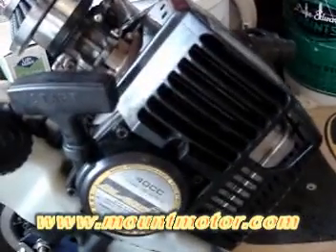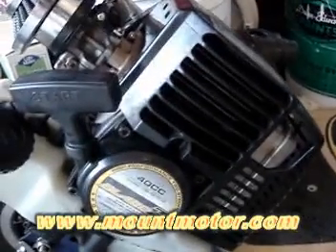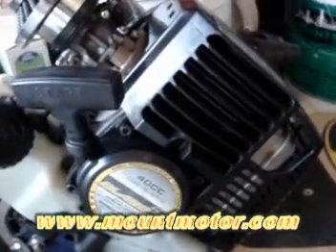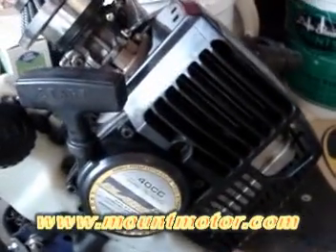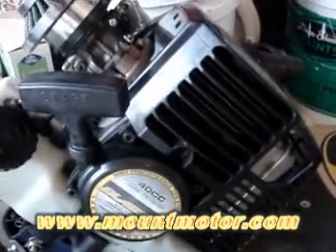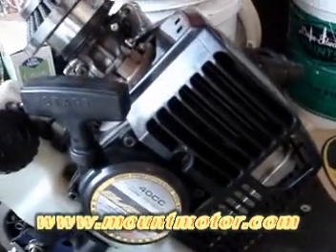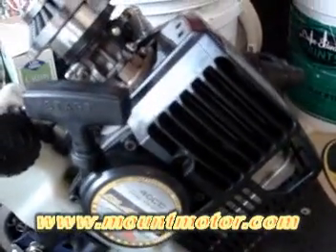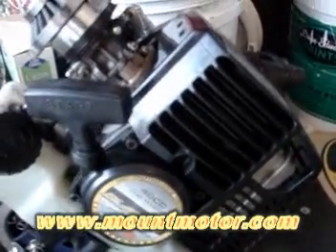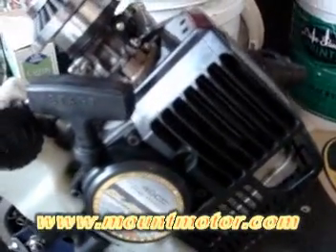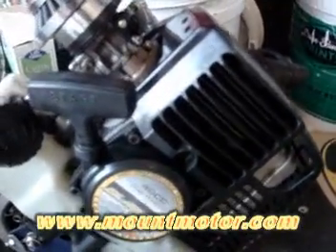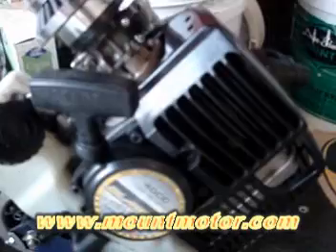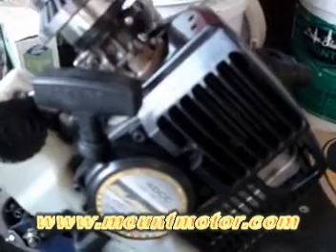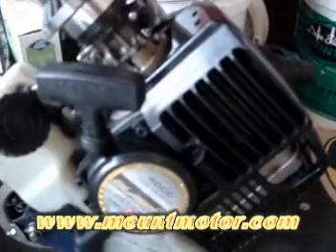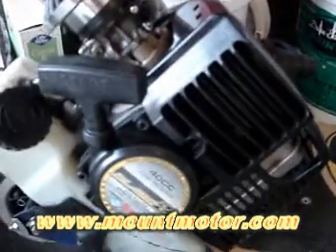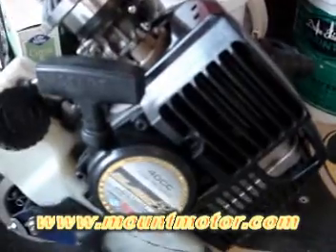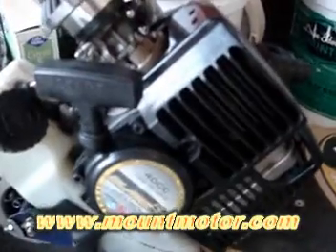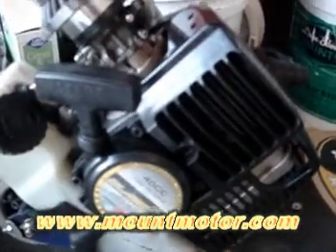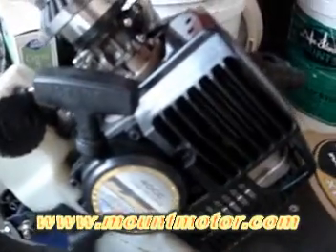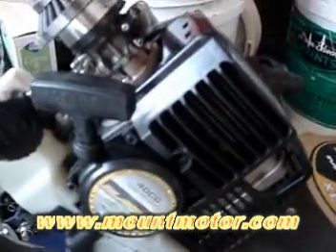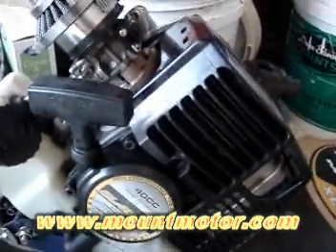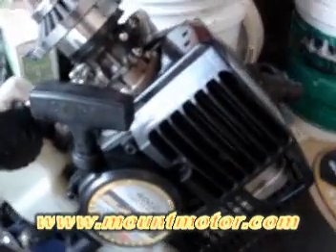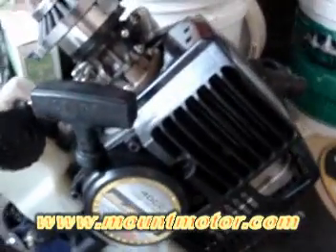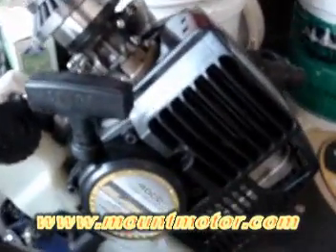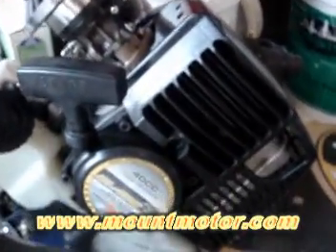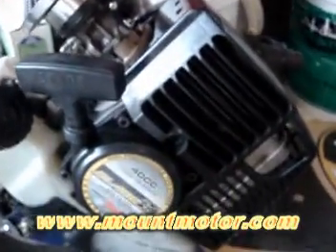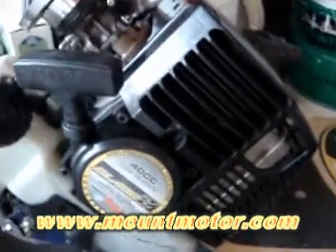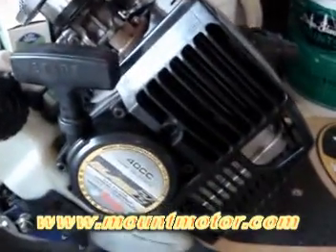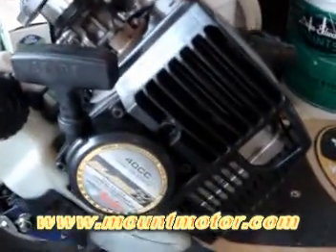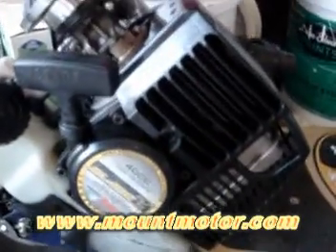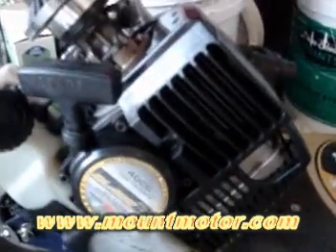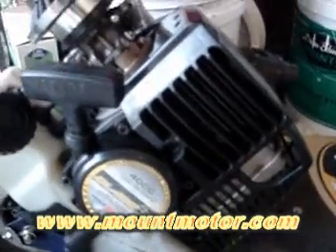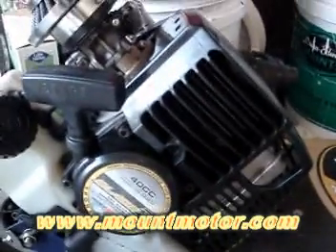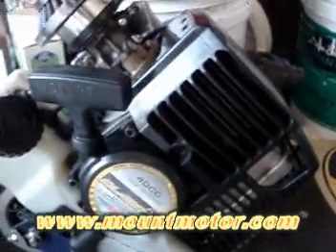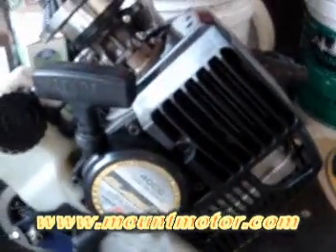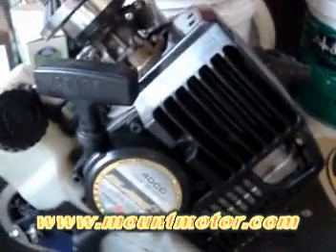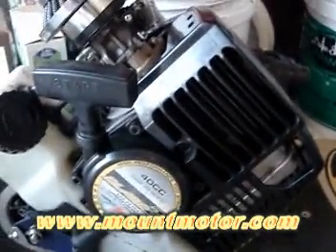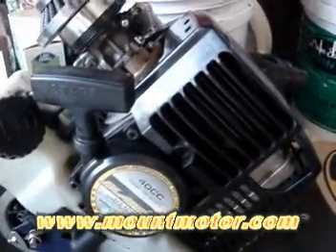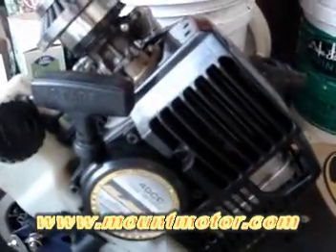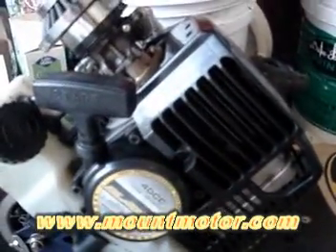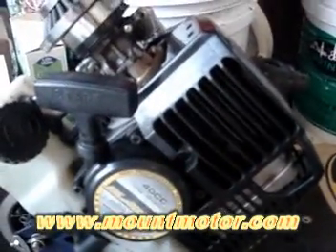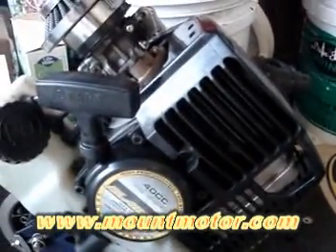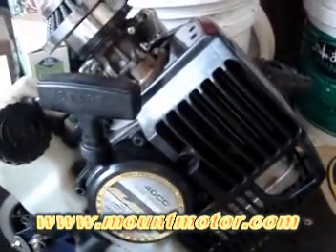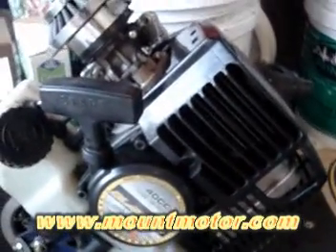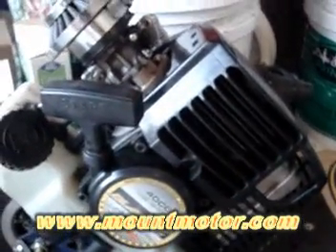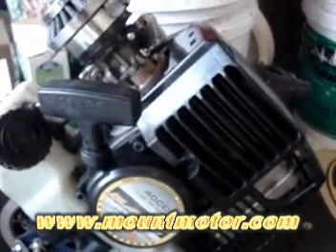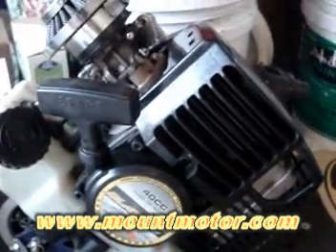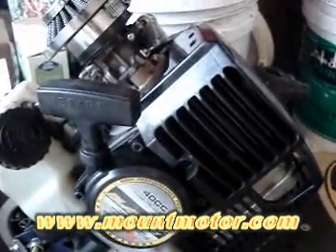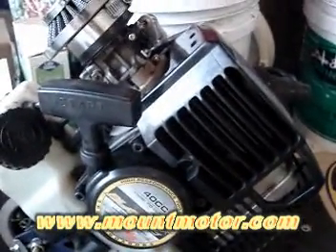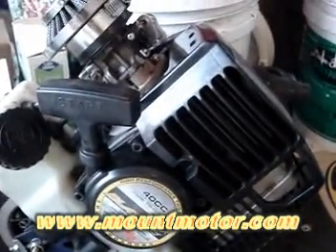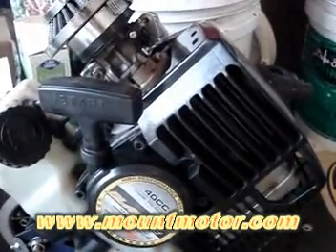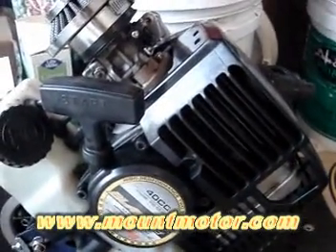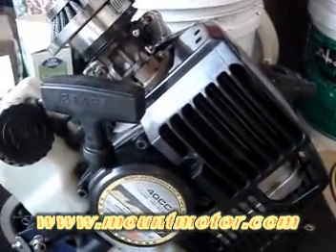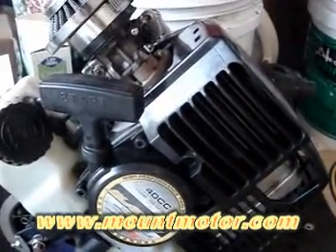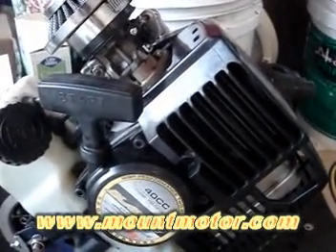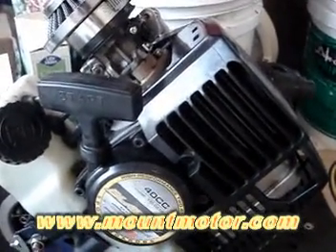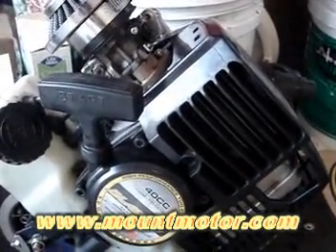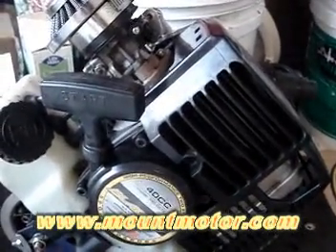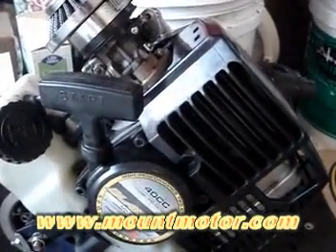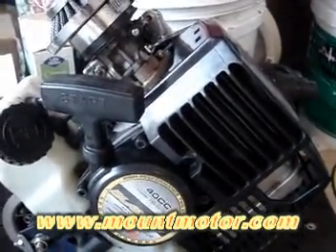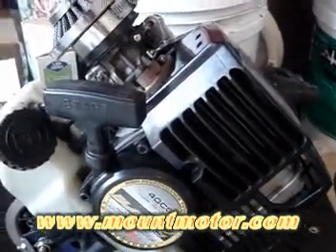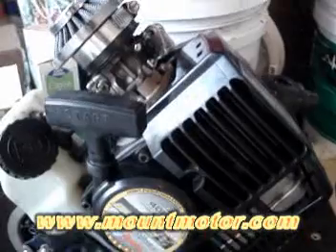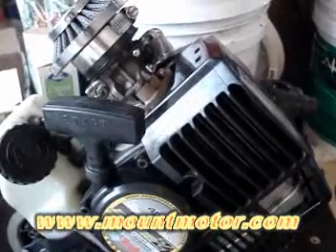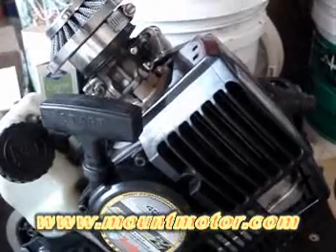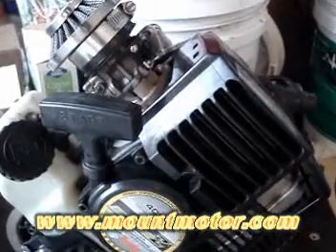Hello everybody and welcome to Mt.Motor. I'm going to show you how a two-stroke engine works.